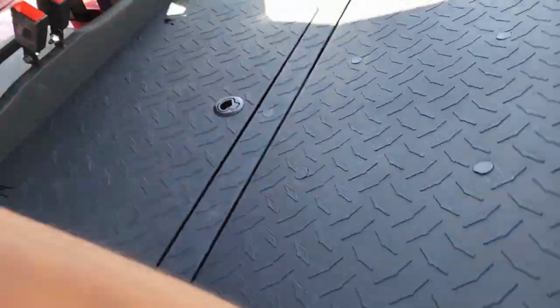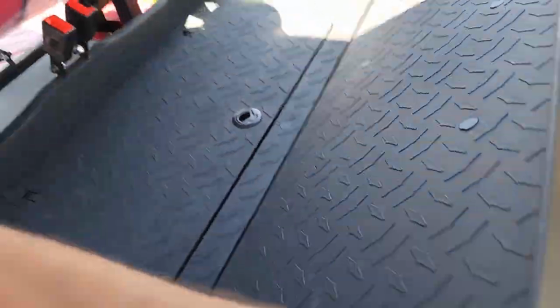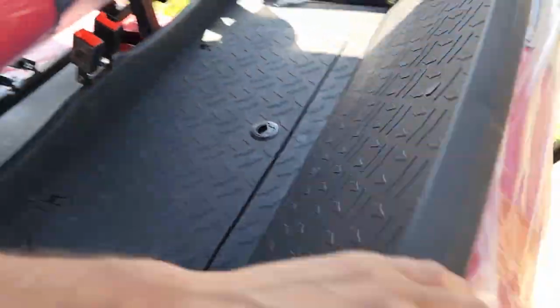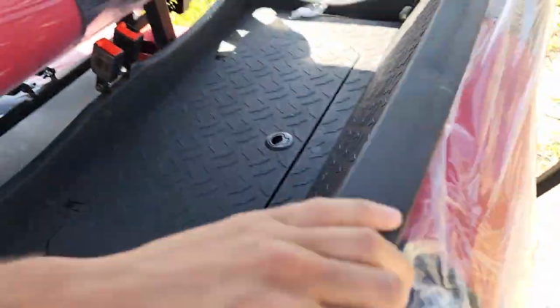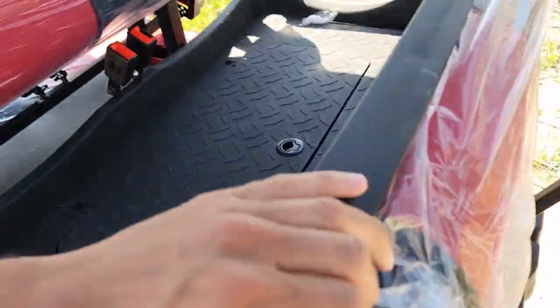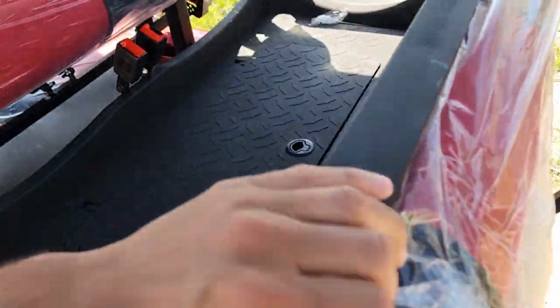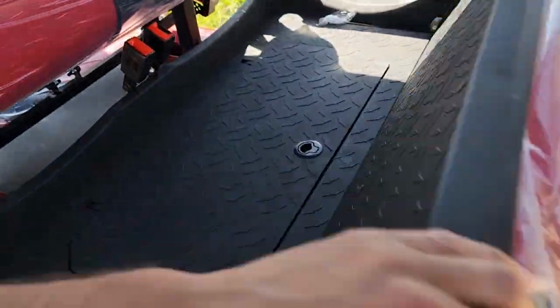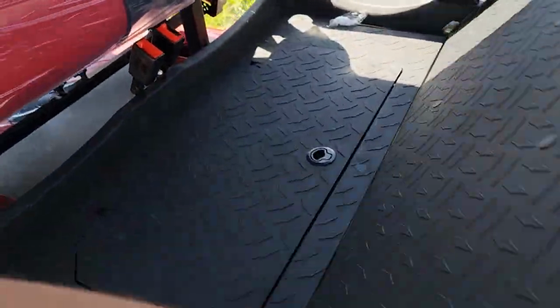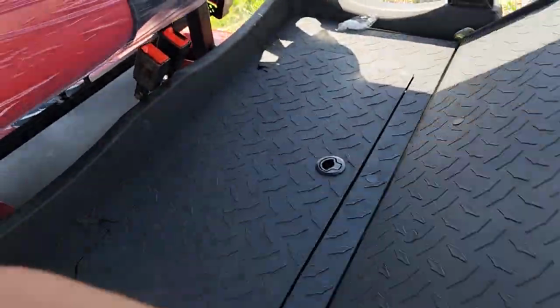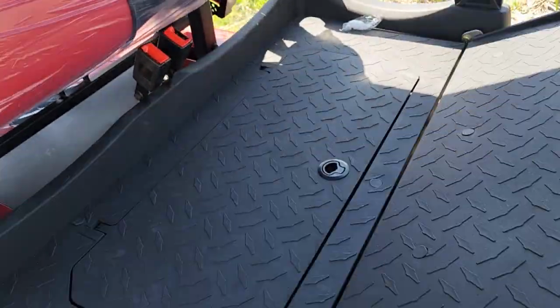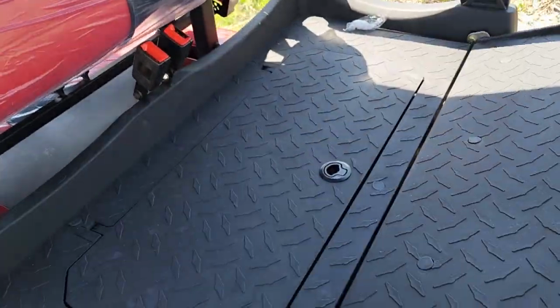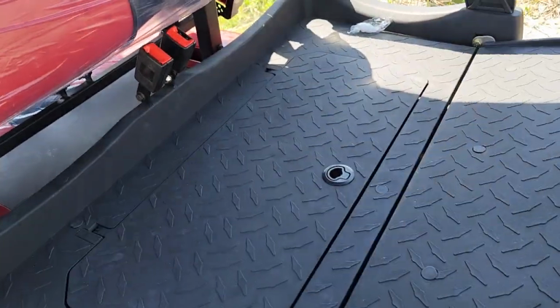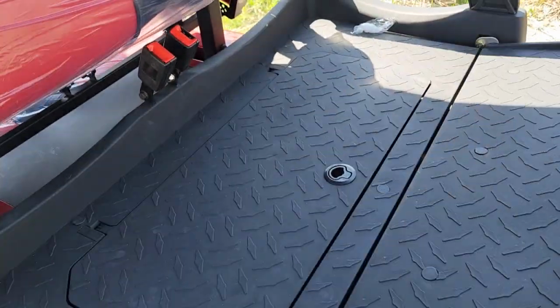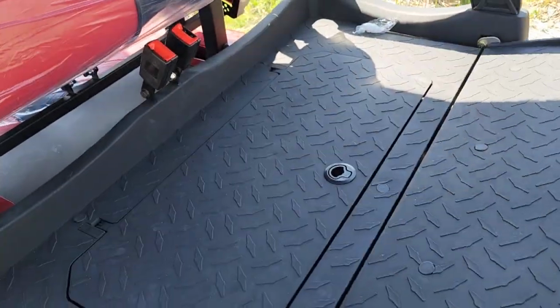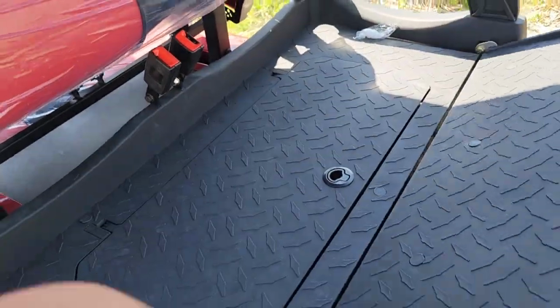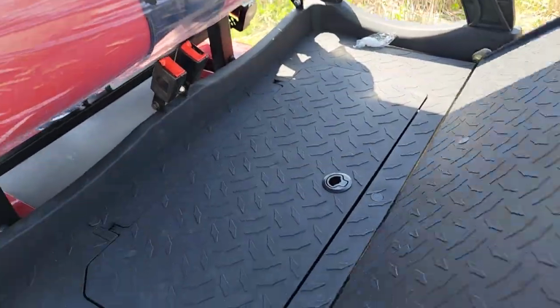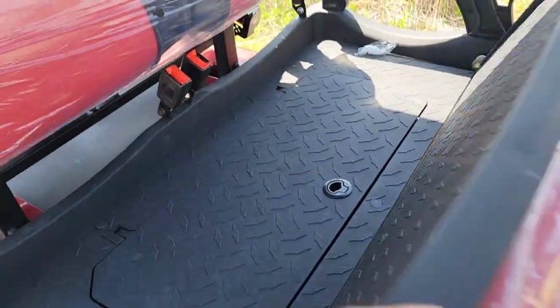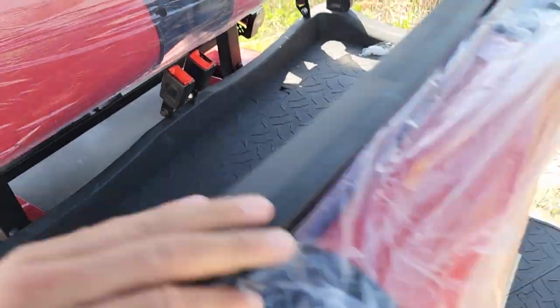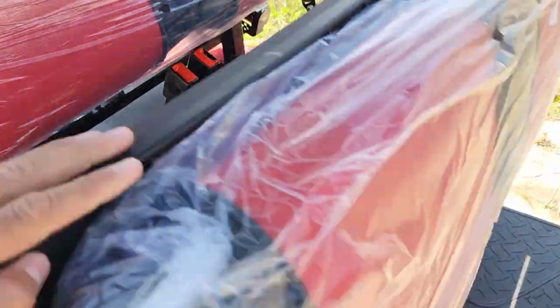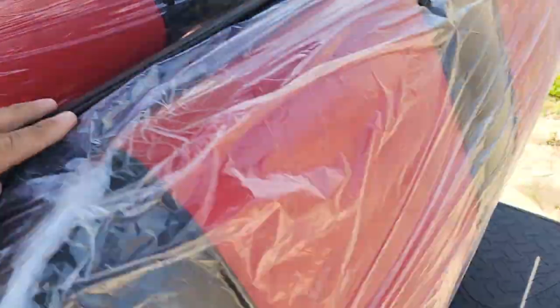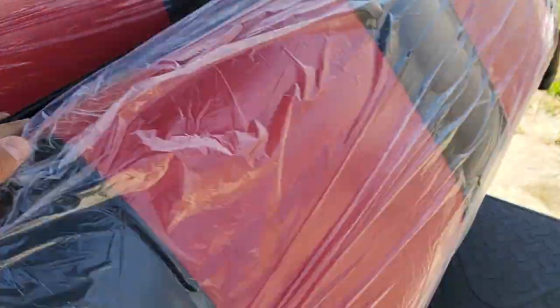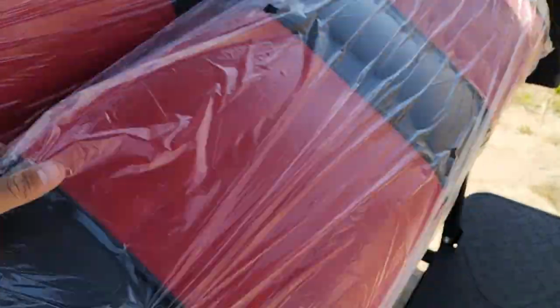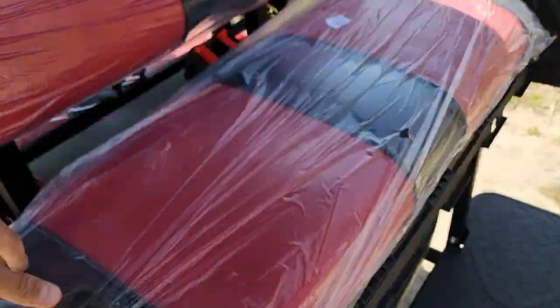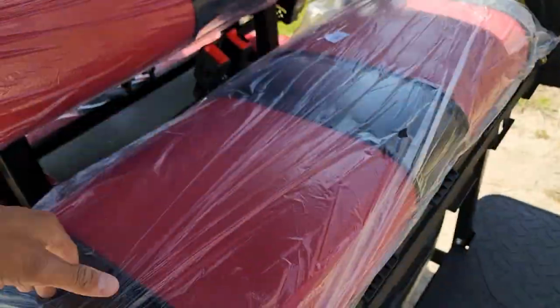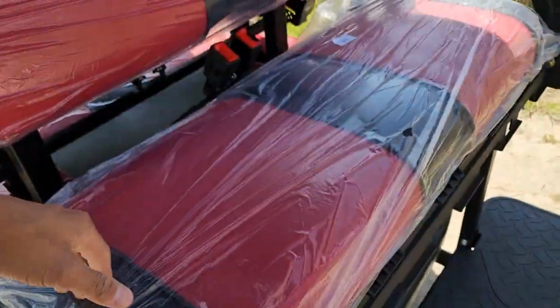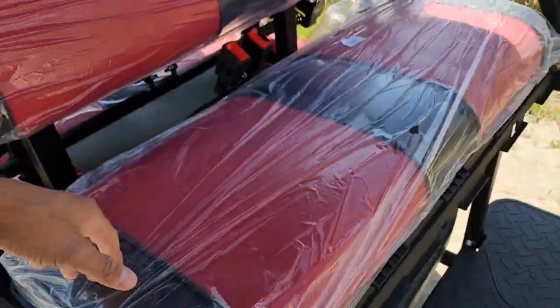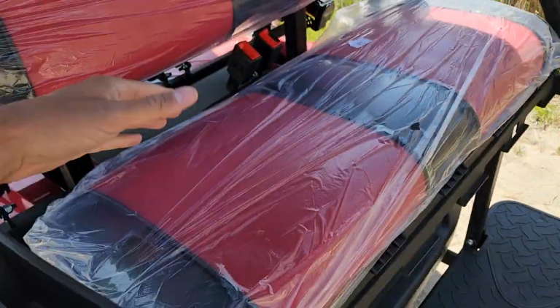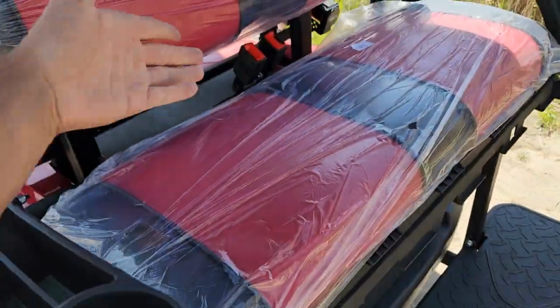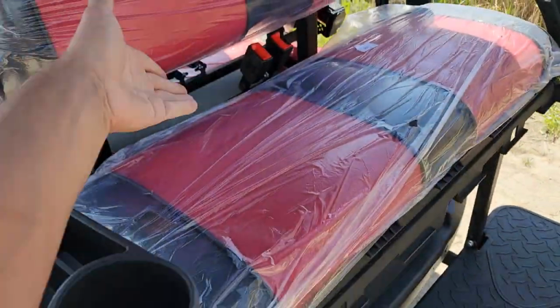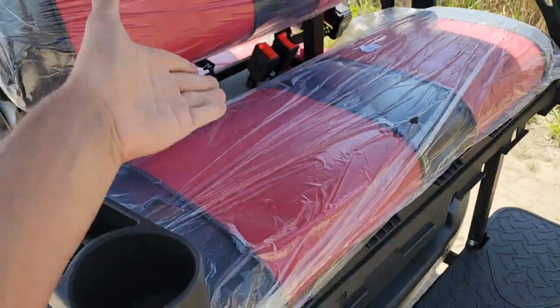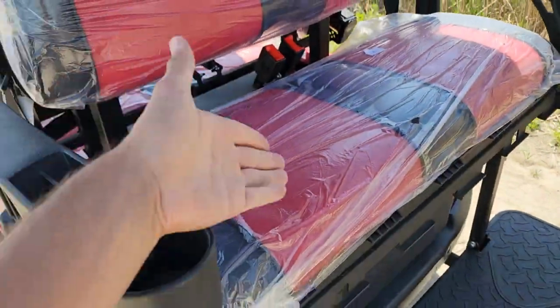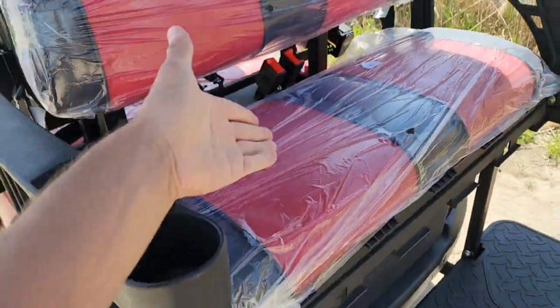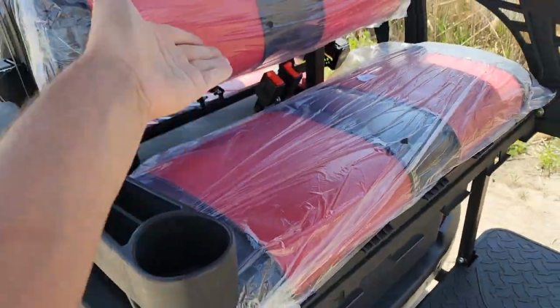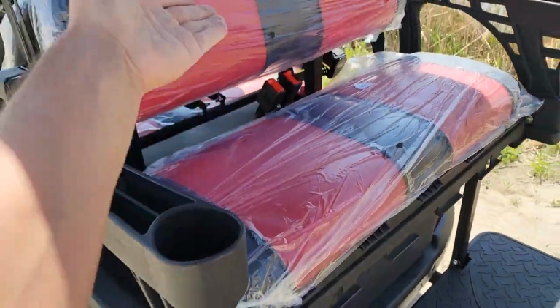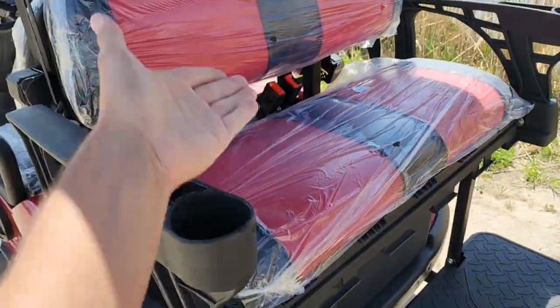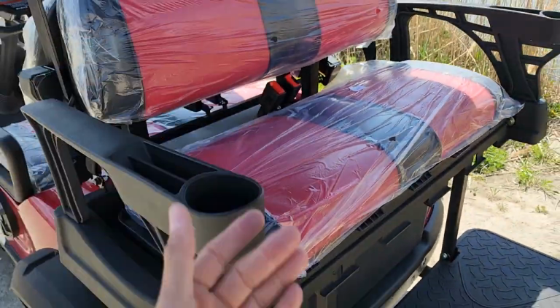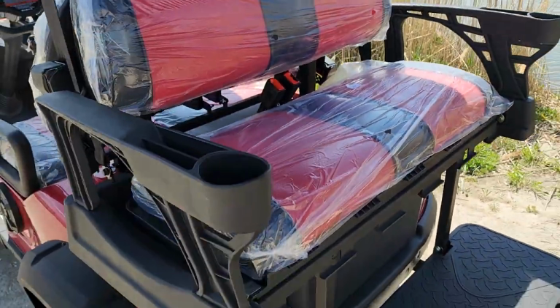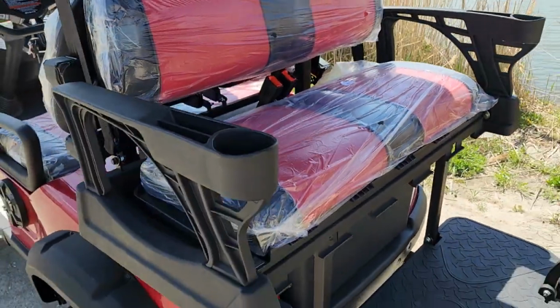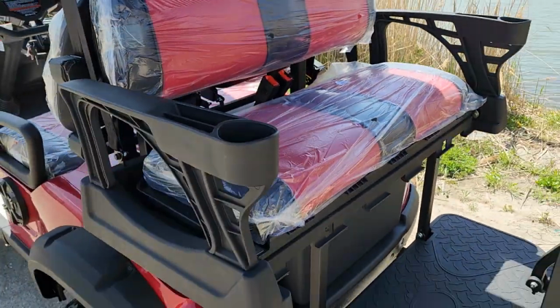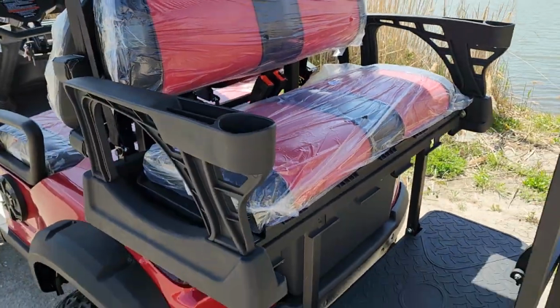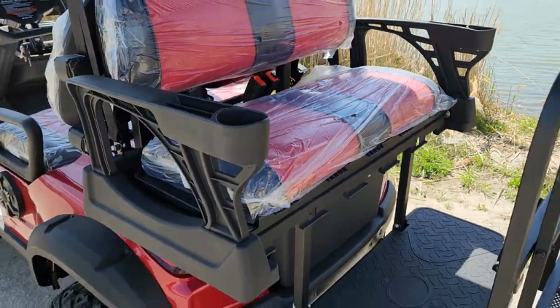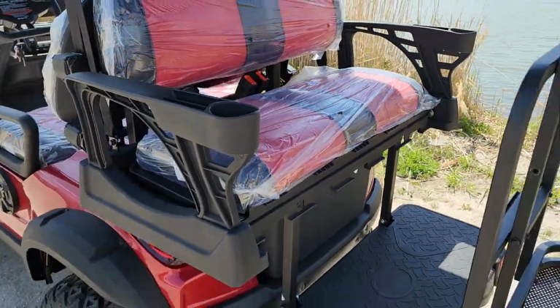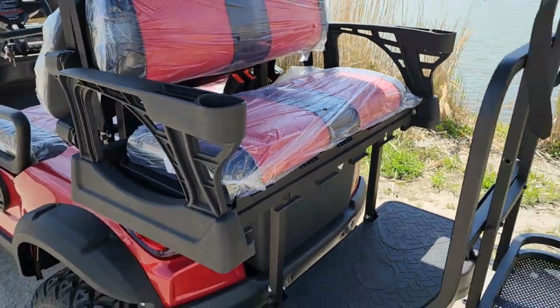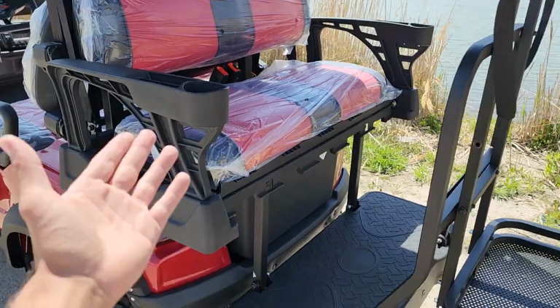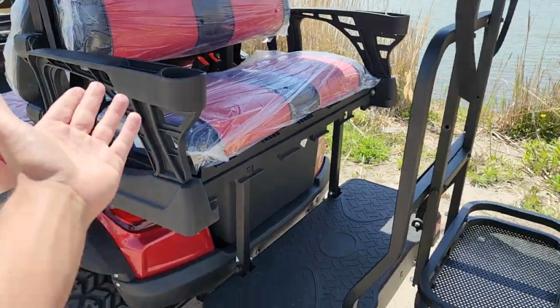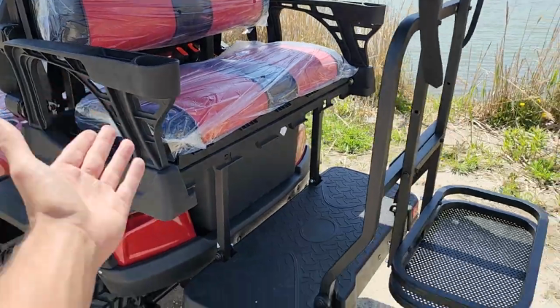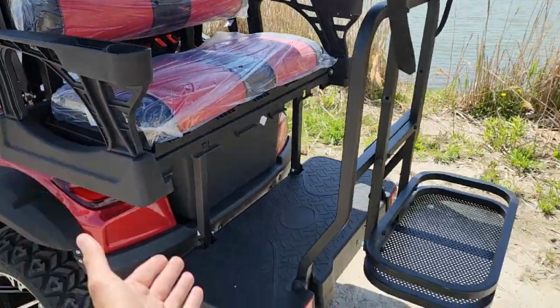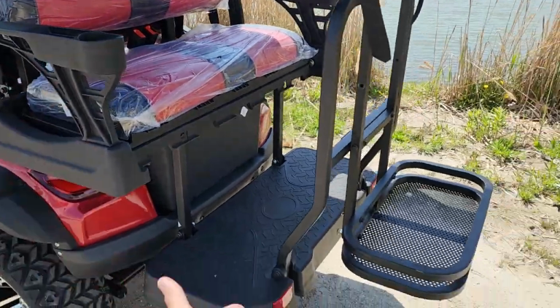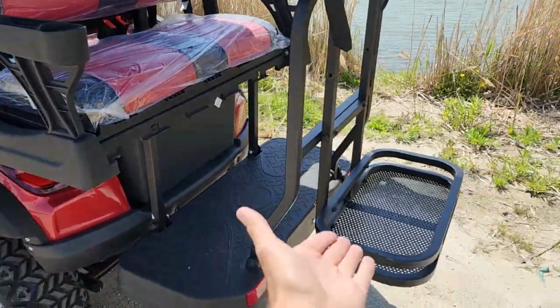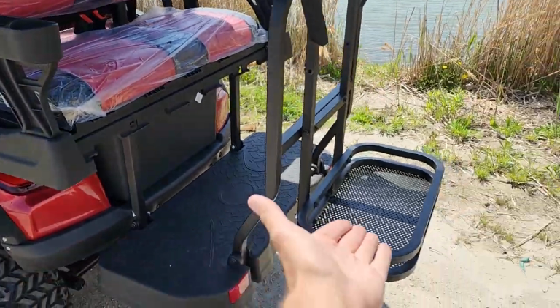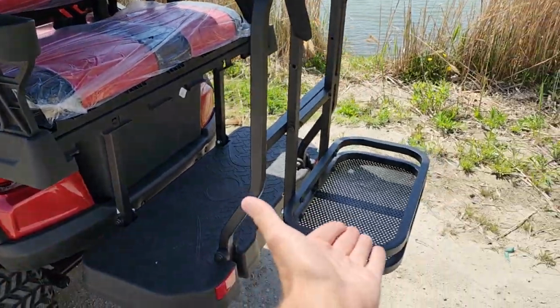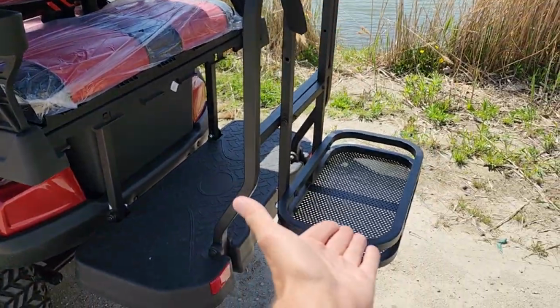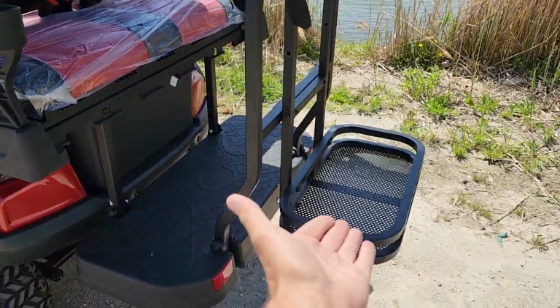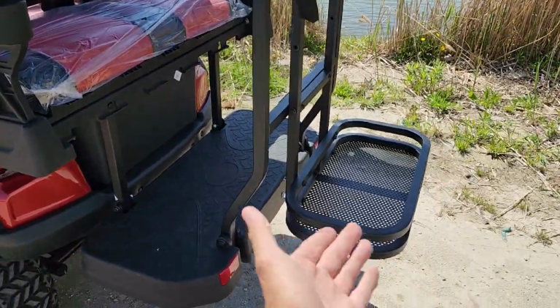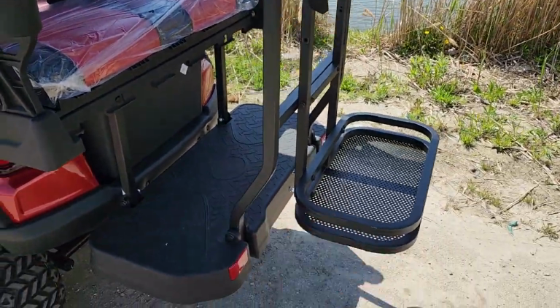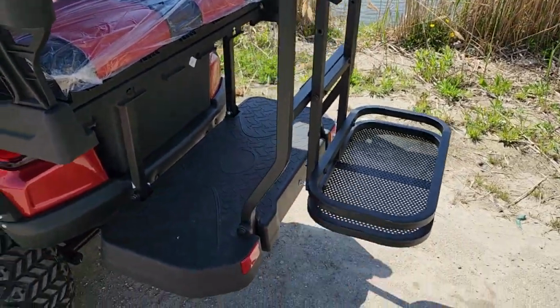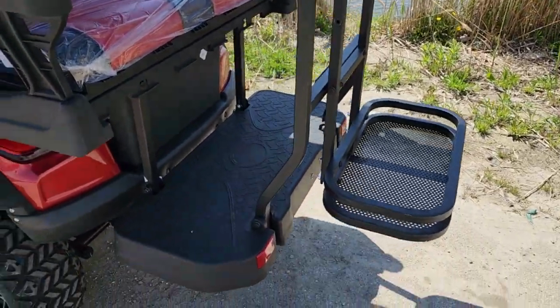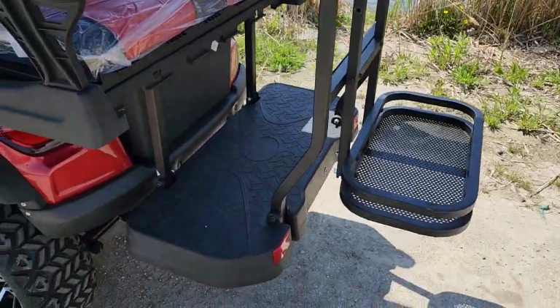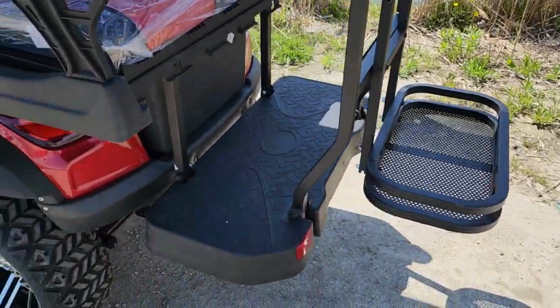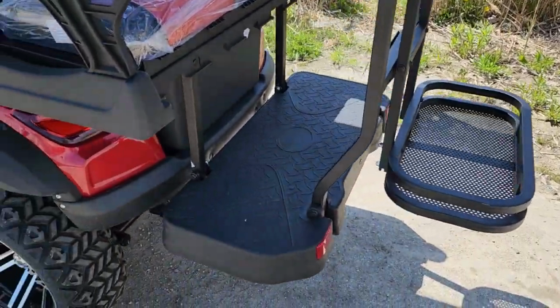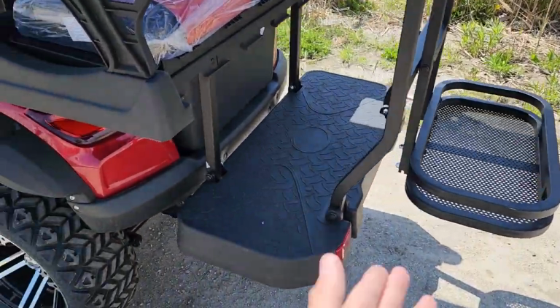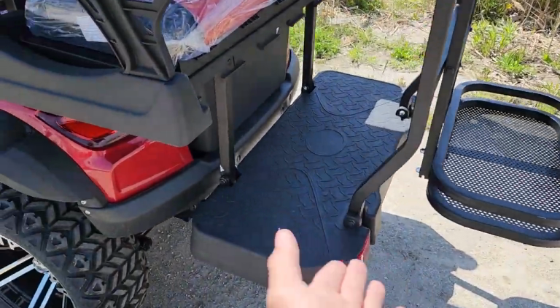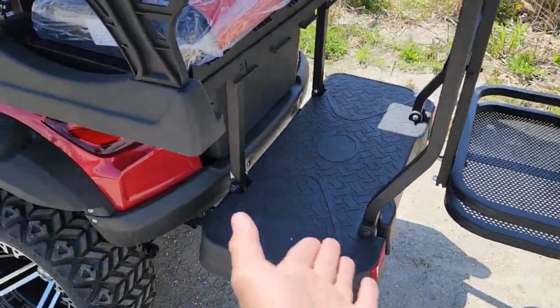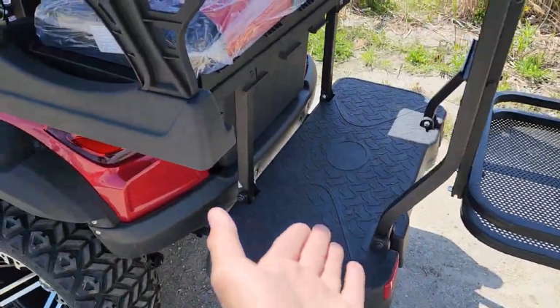You can use it for utility or stick the family in the back. You've got cargo storage and storage in the front.